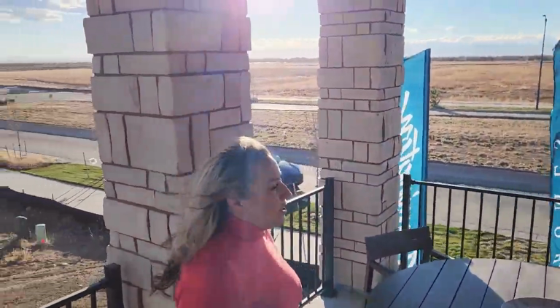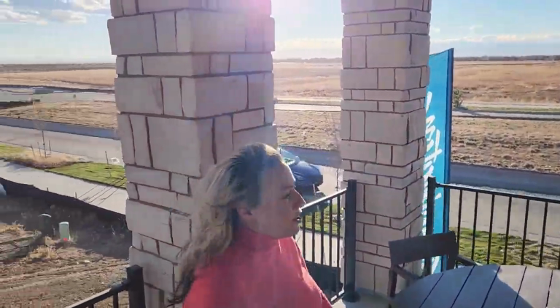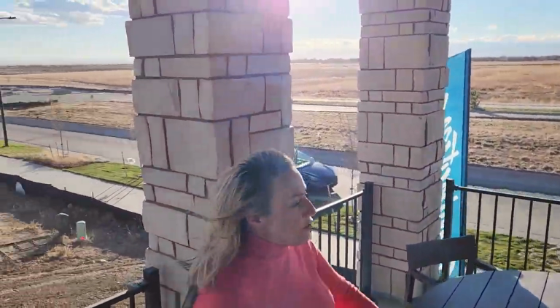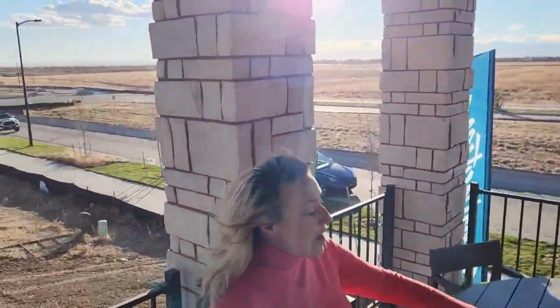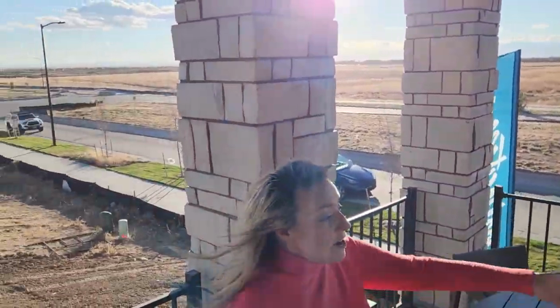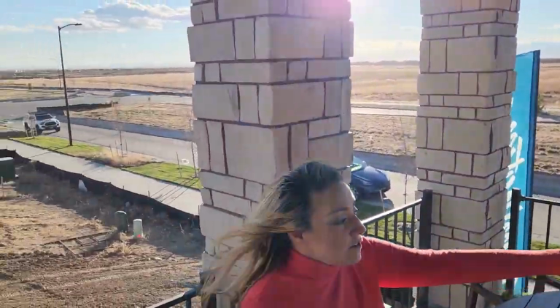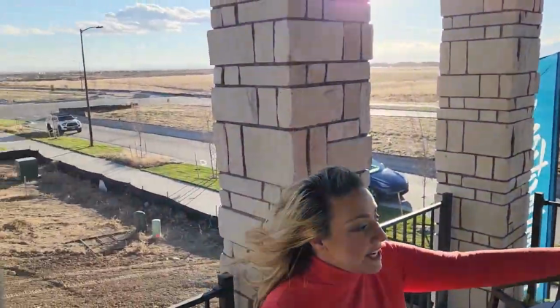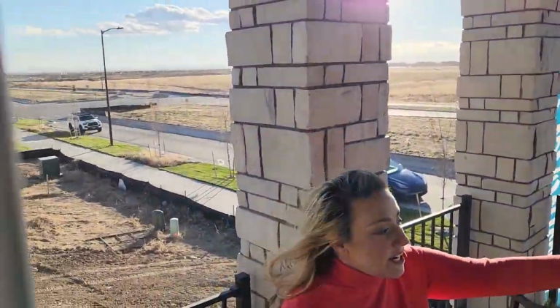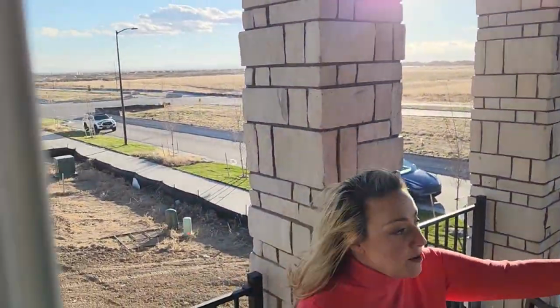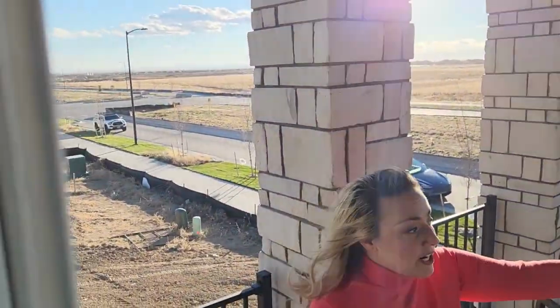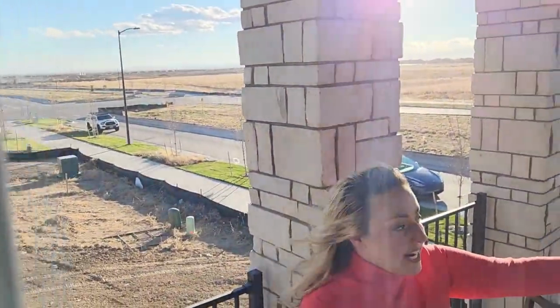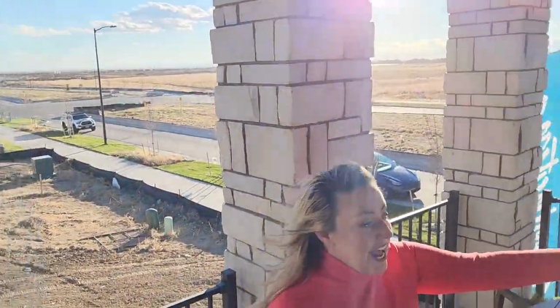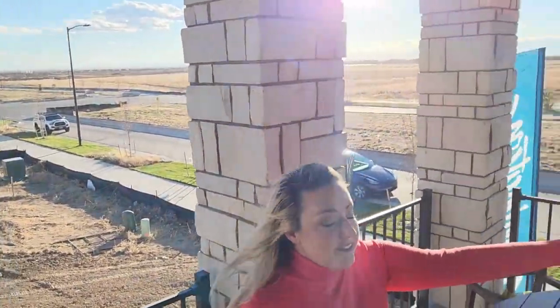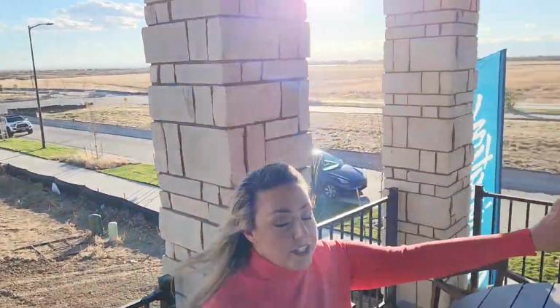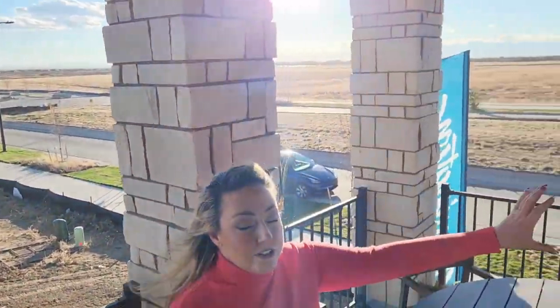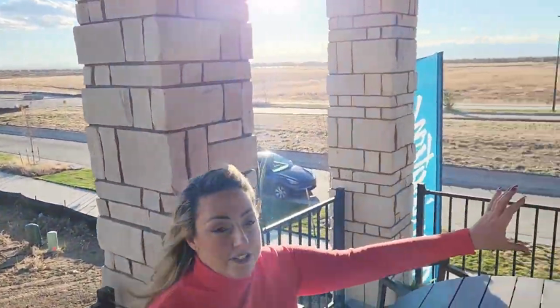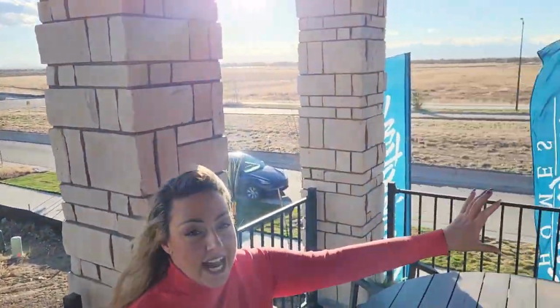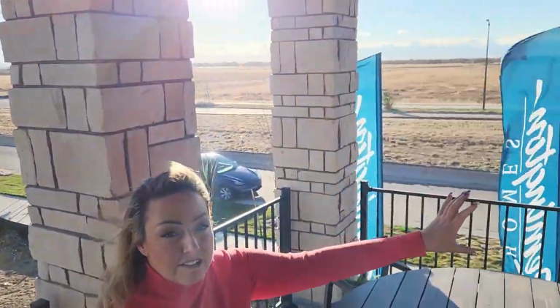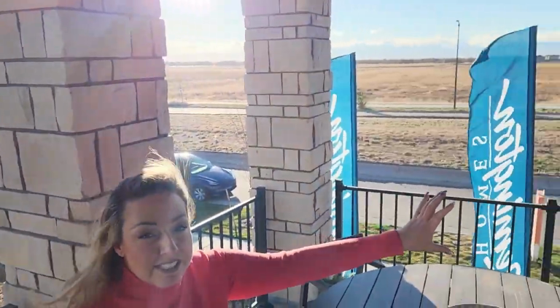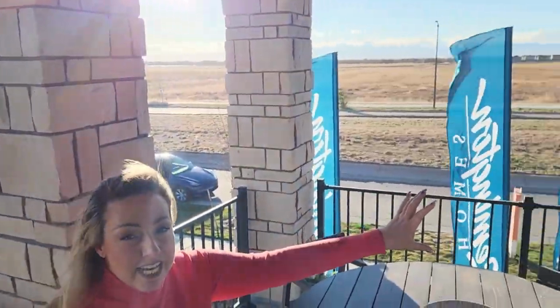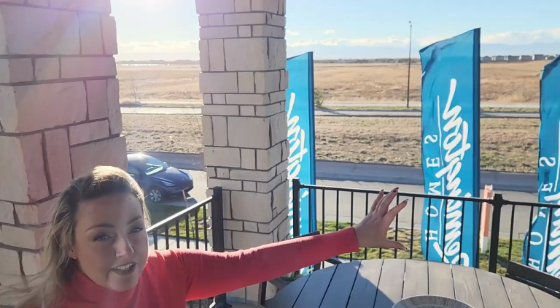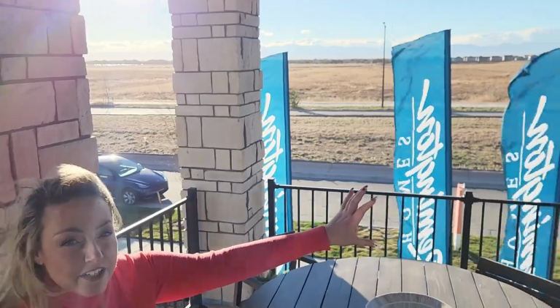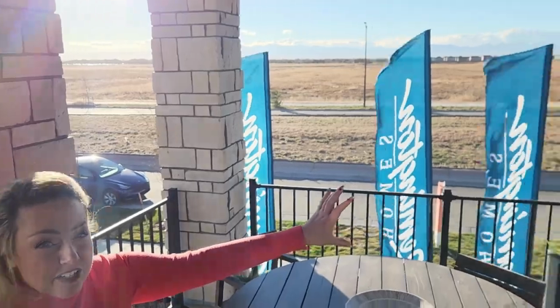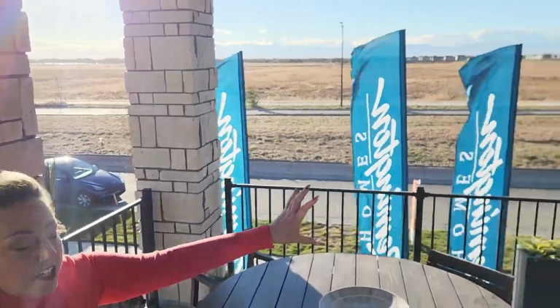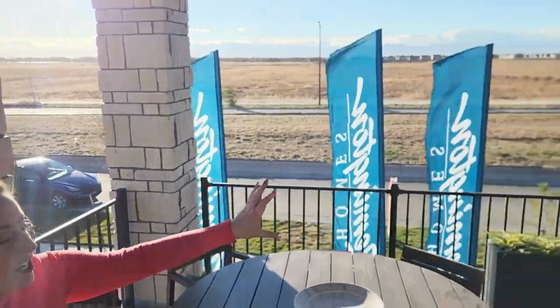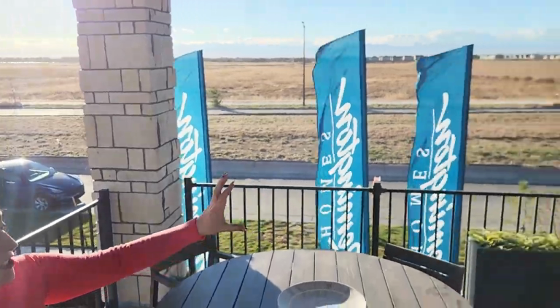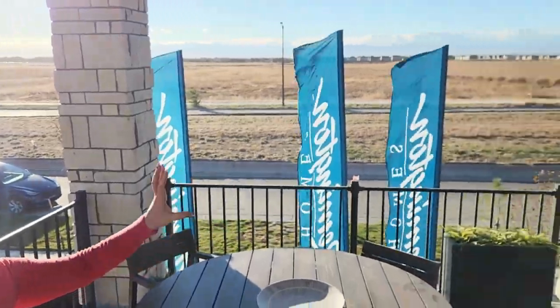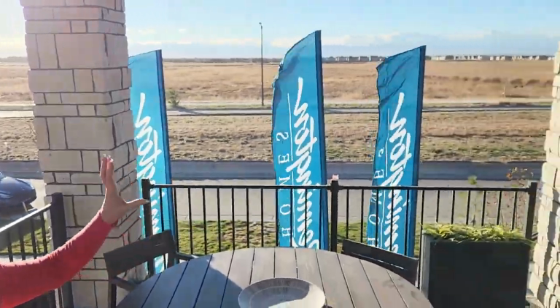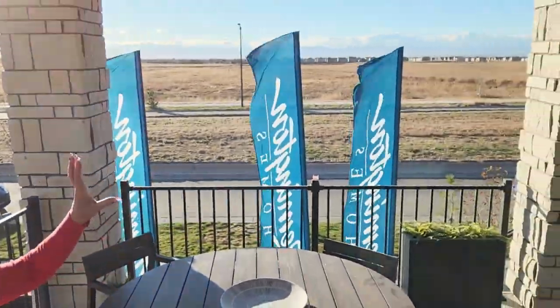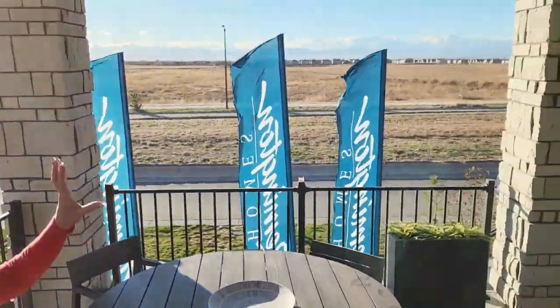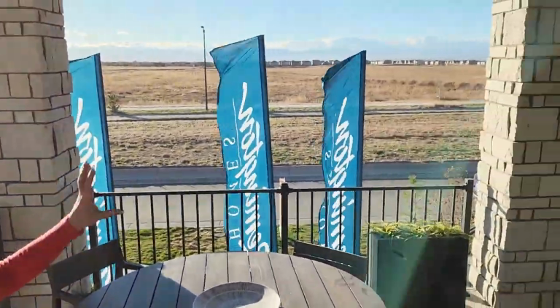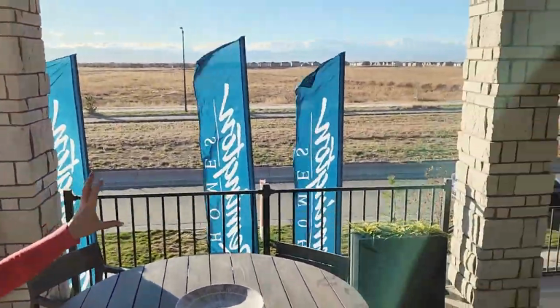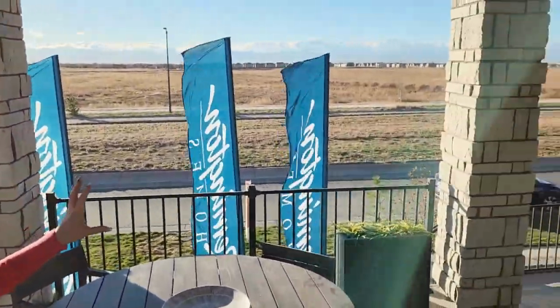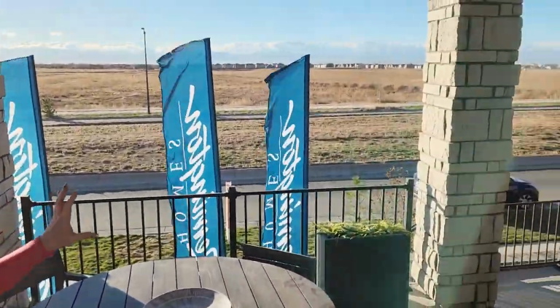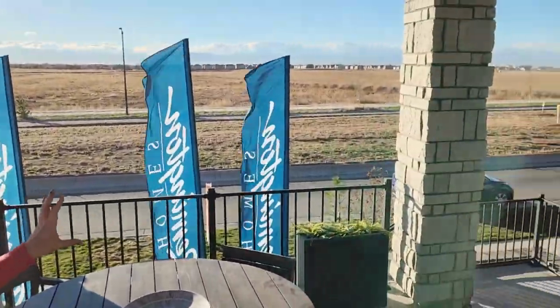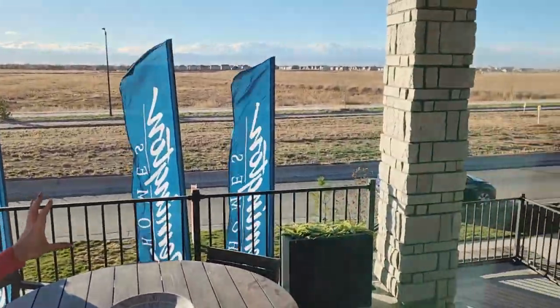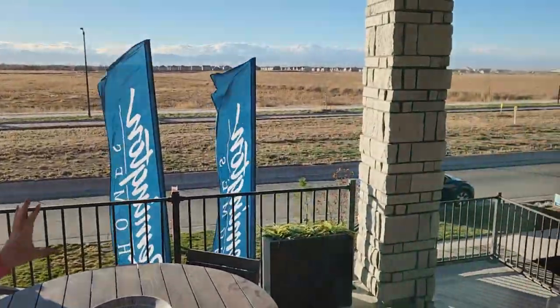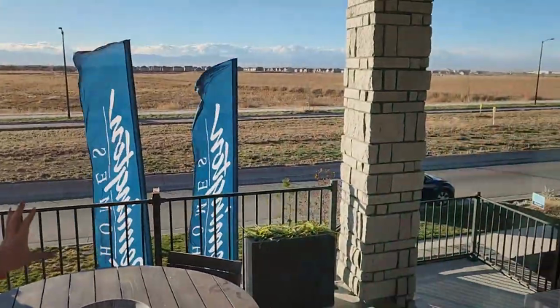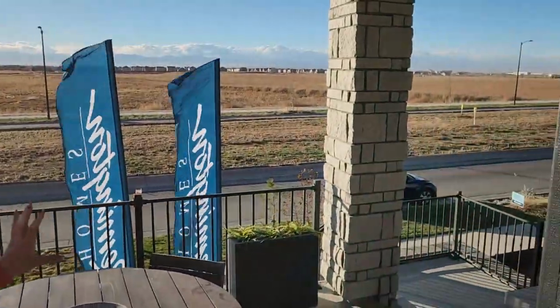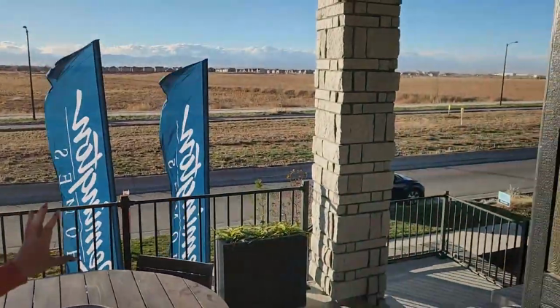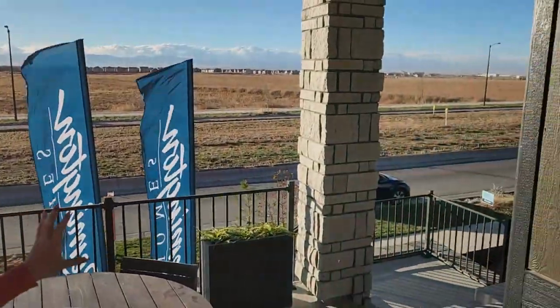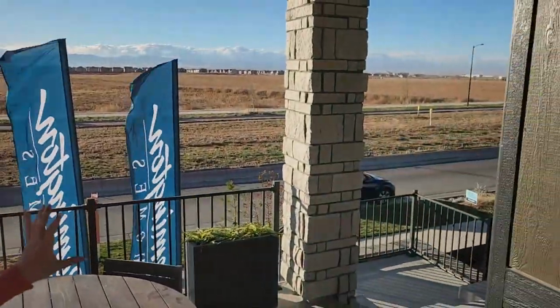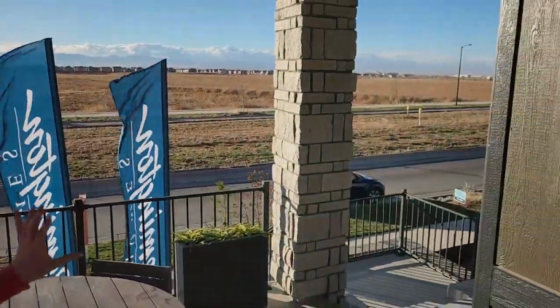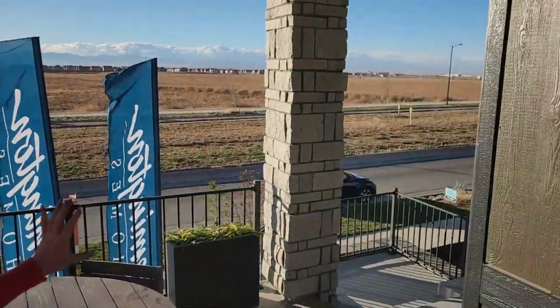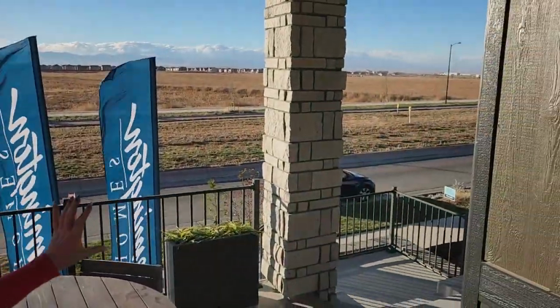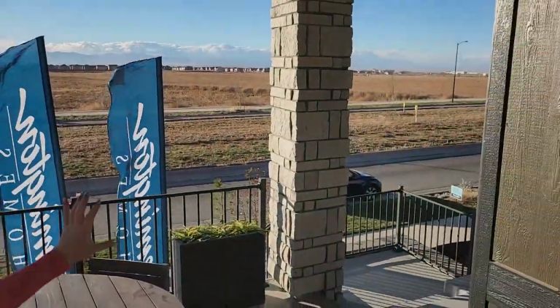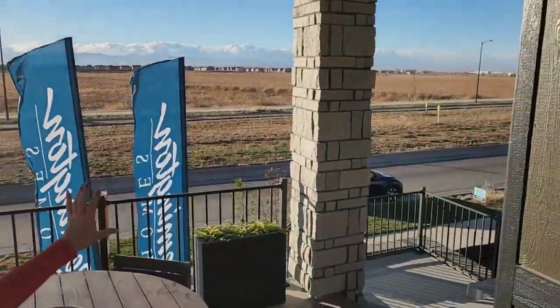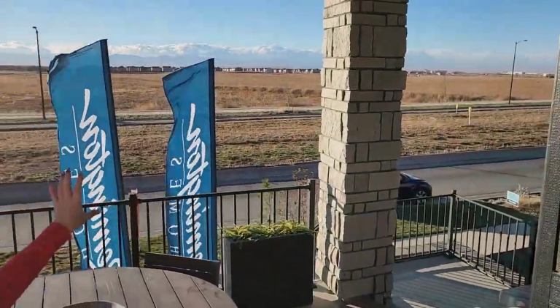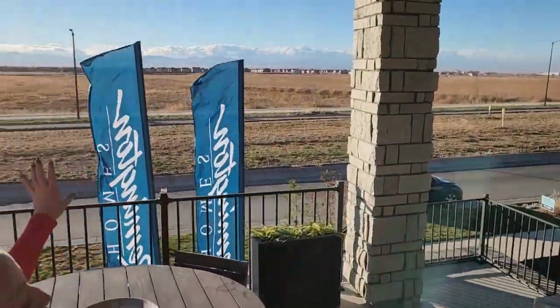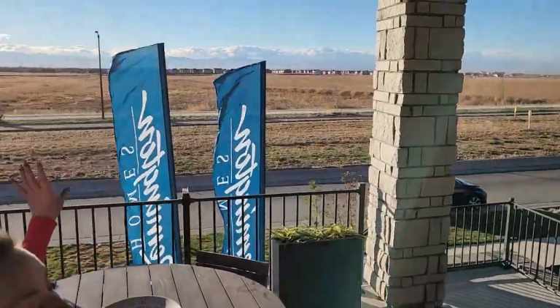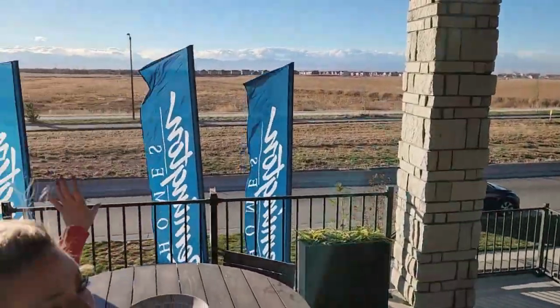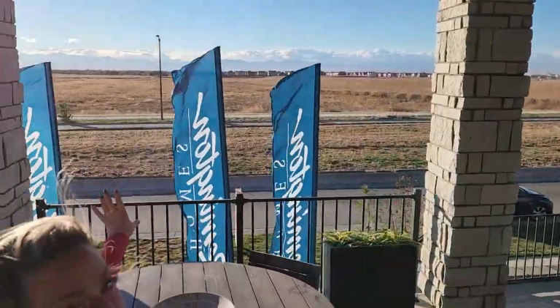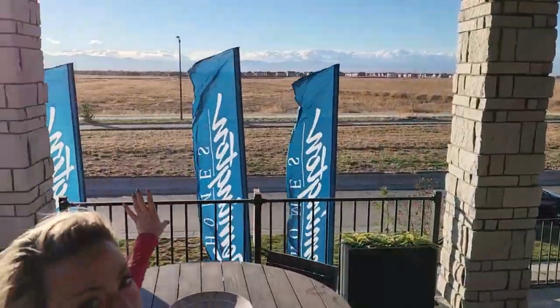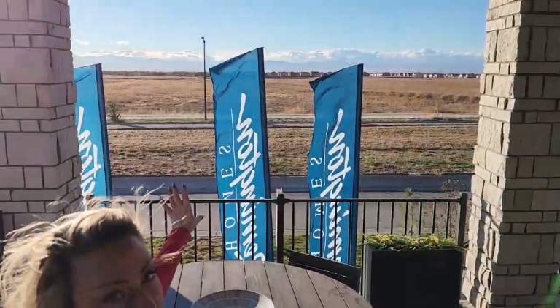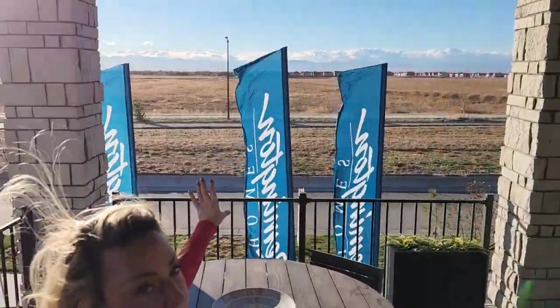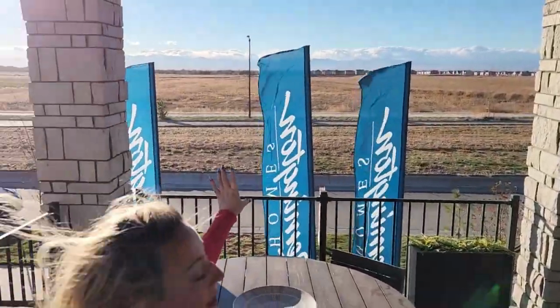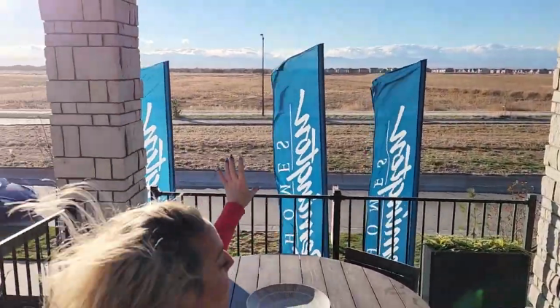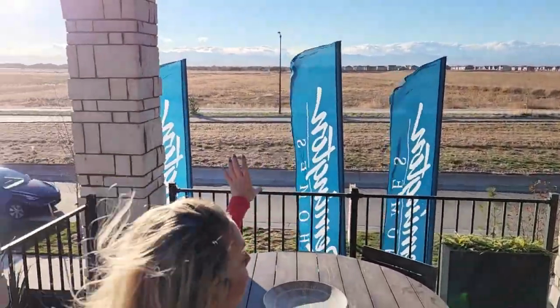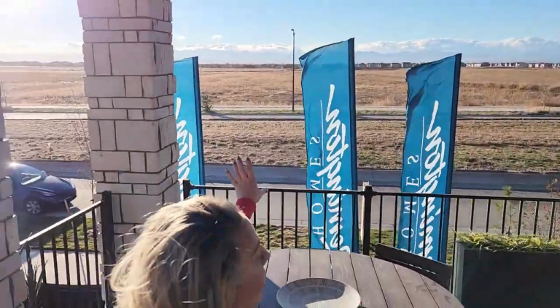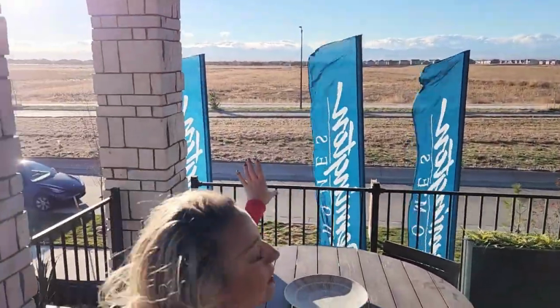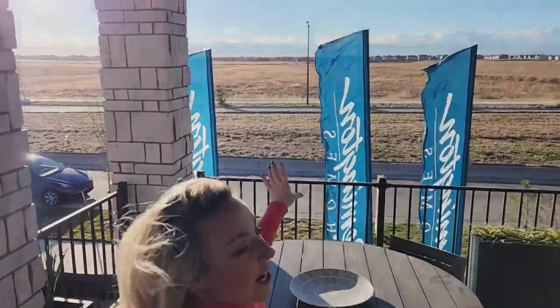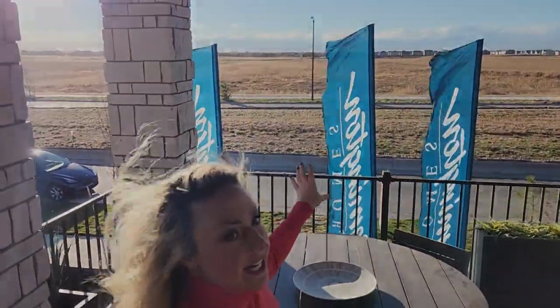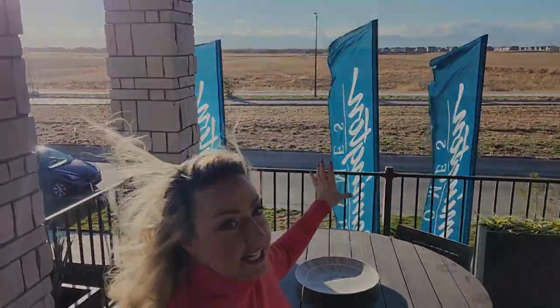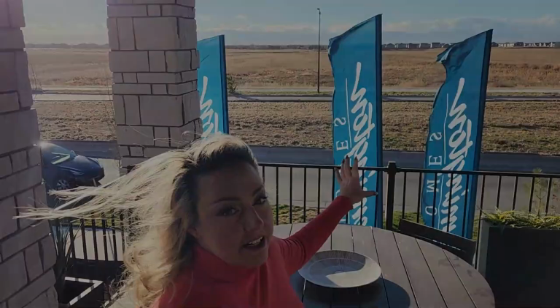Right over here we're going to have the new town center, so it'll be great proximity to the town center, and there's also going to be a park right here.